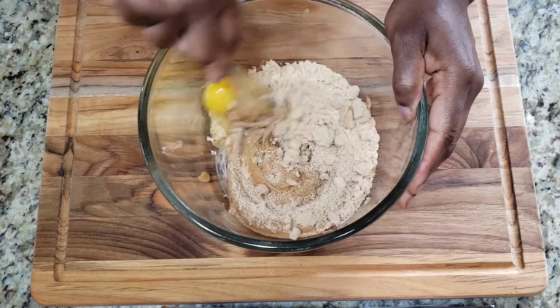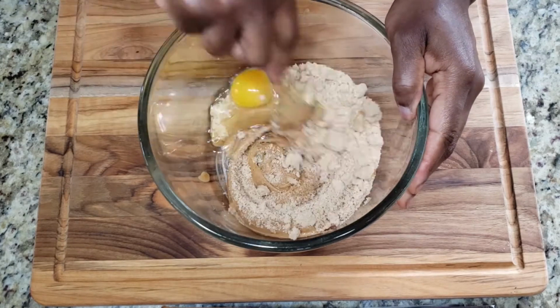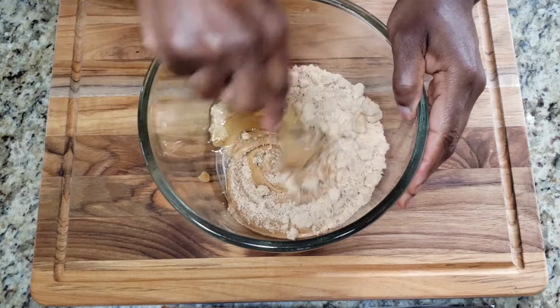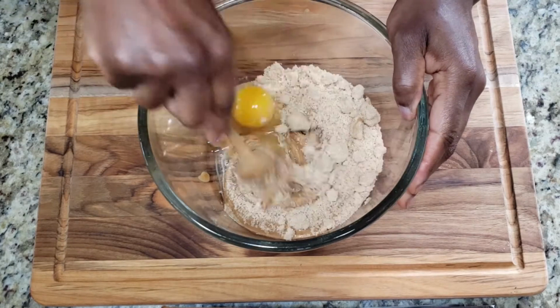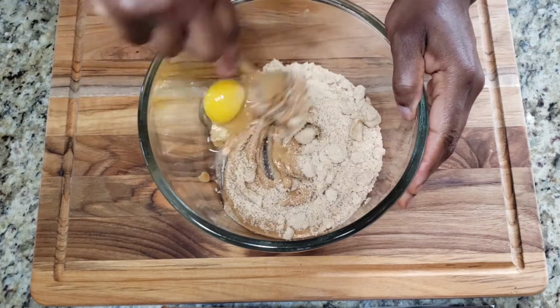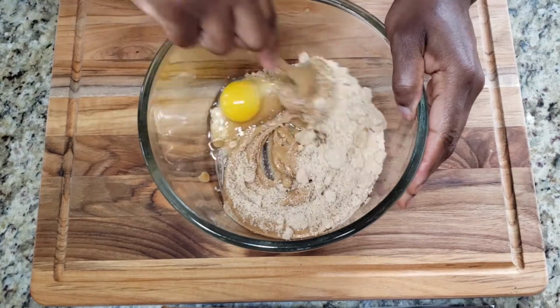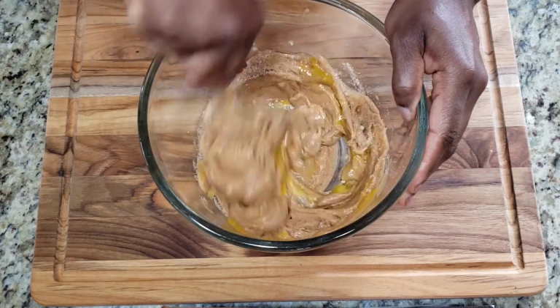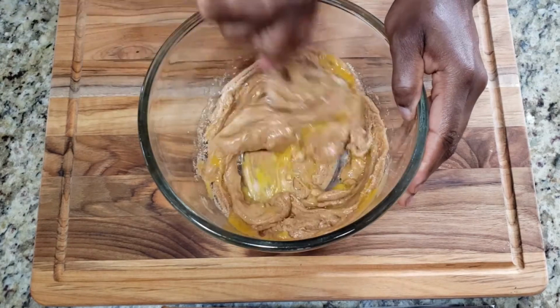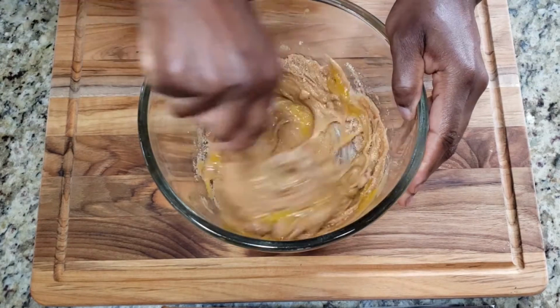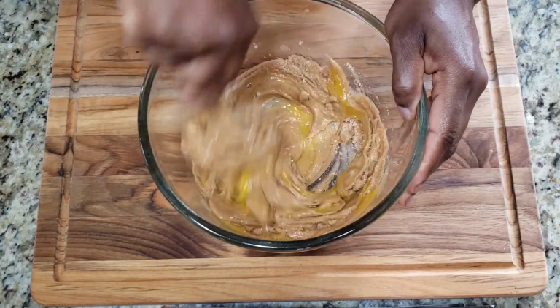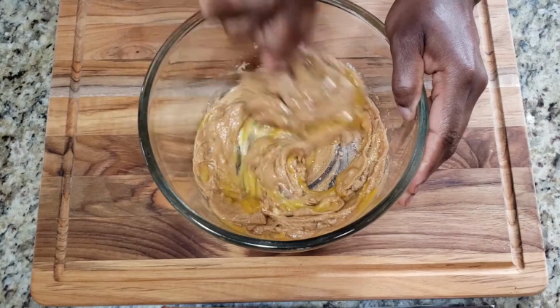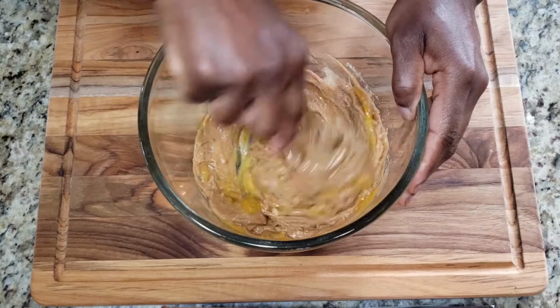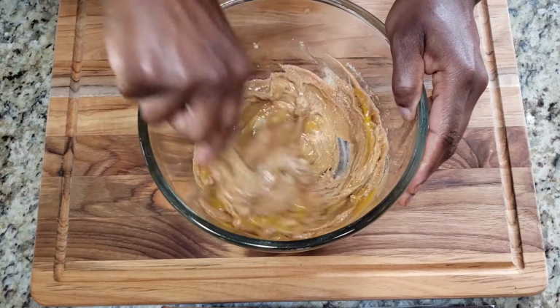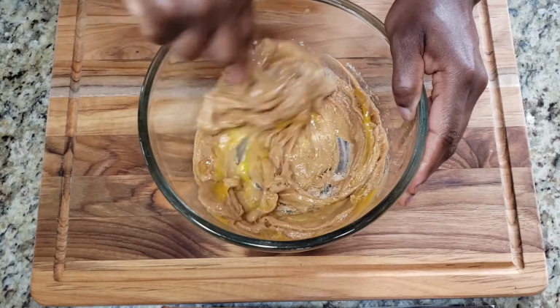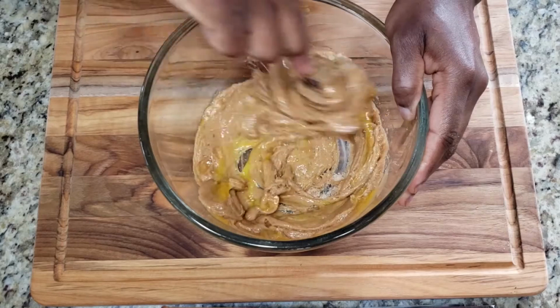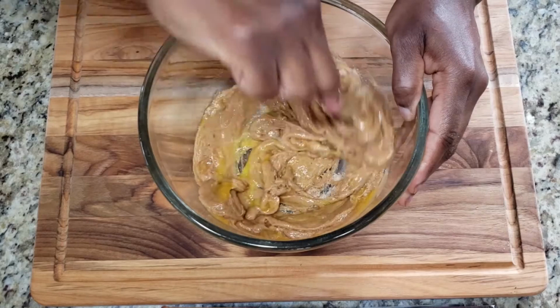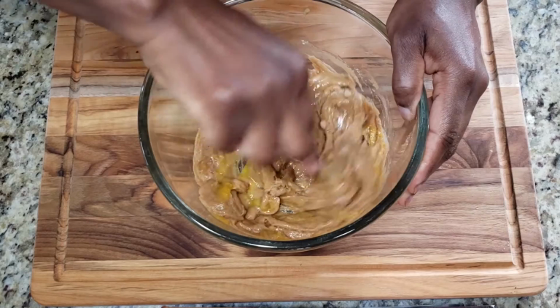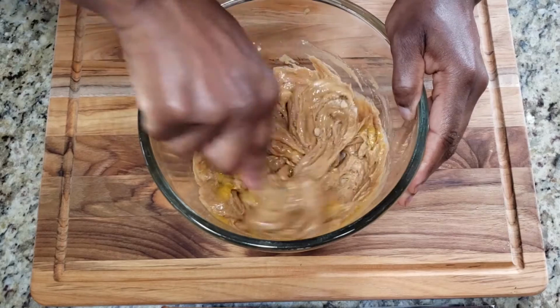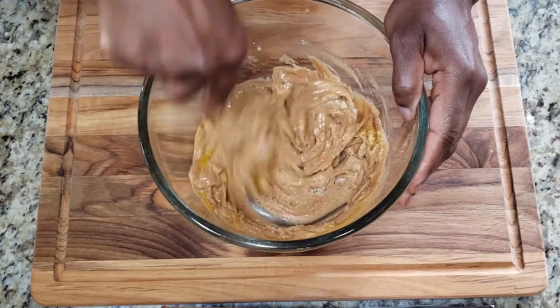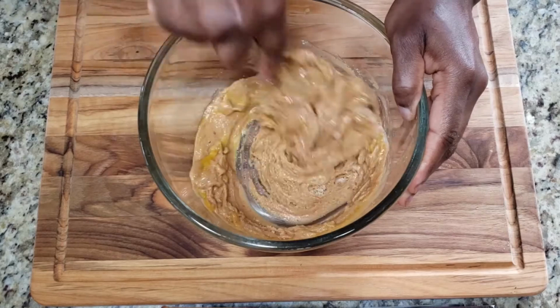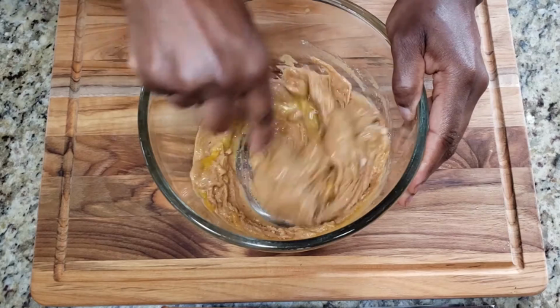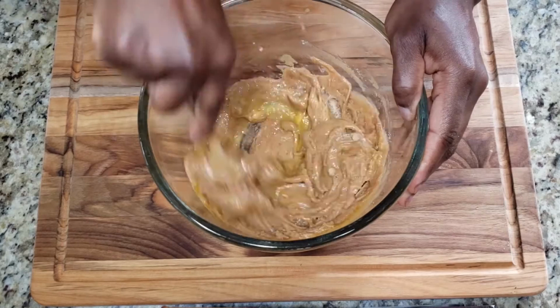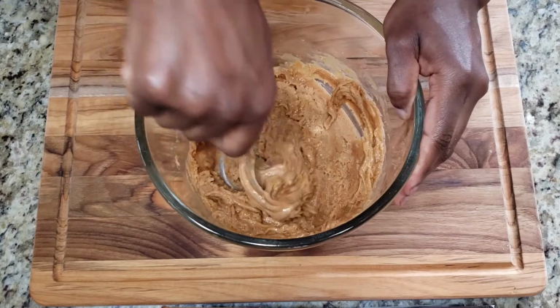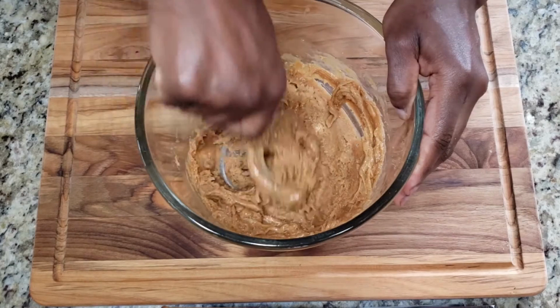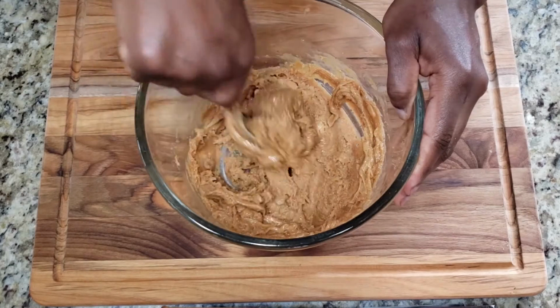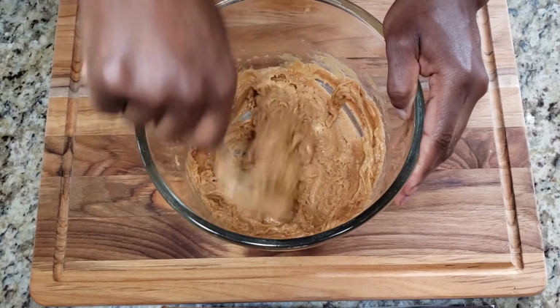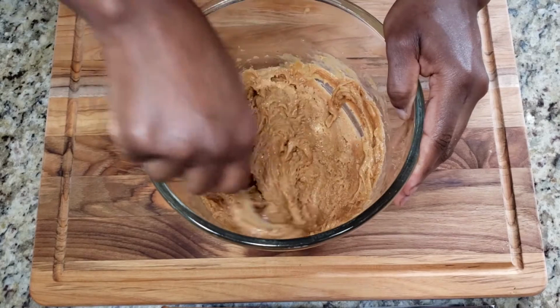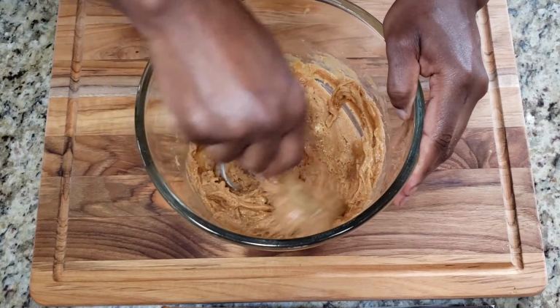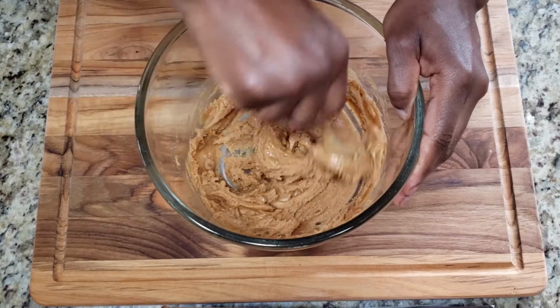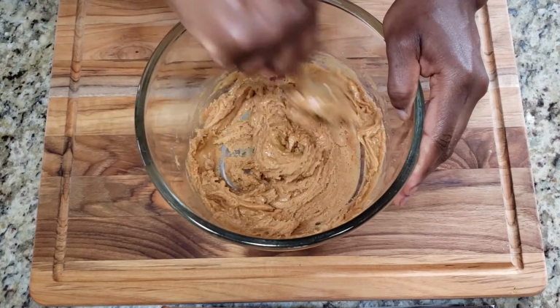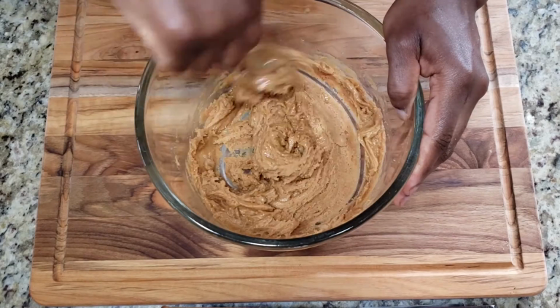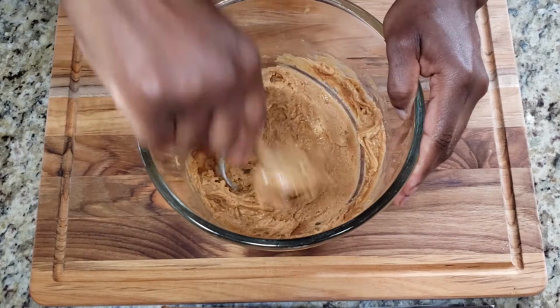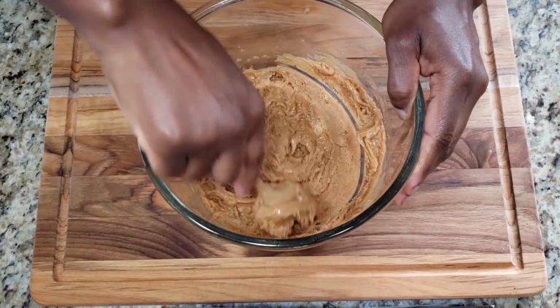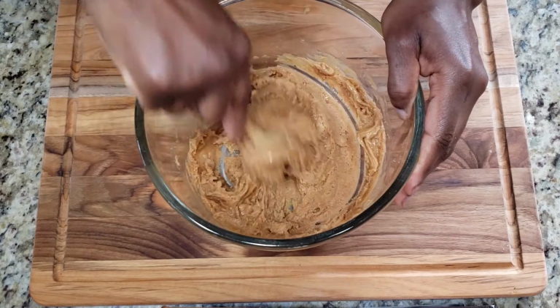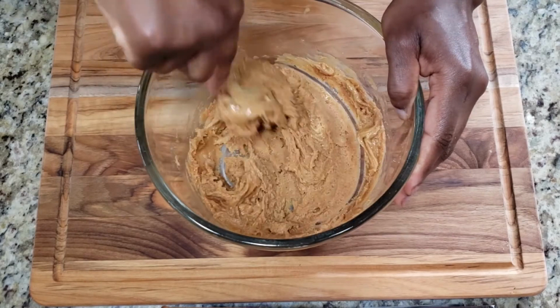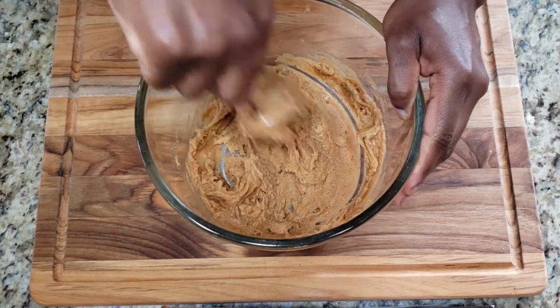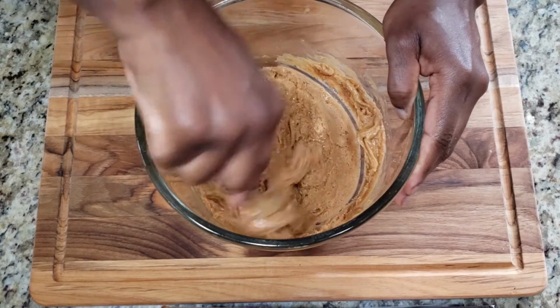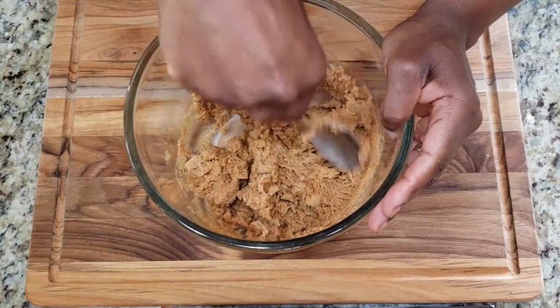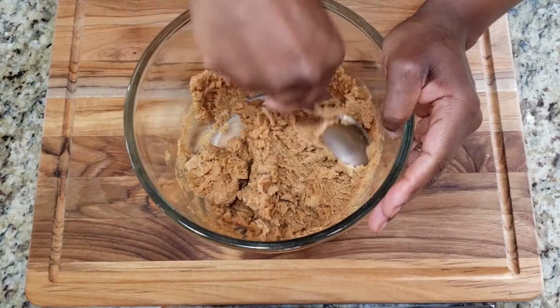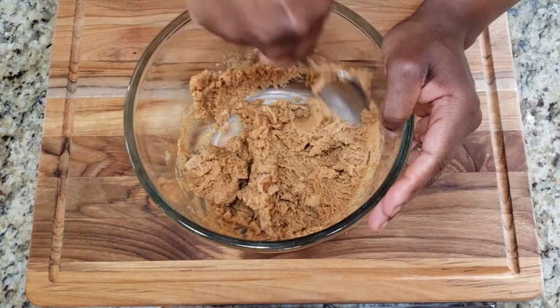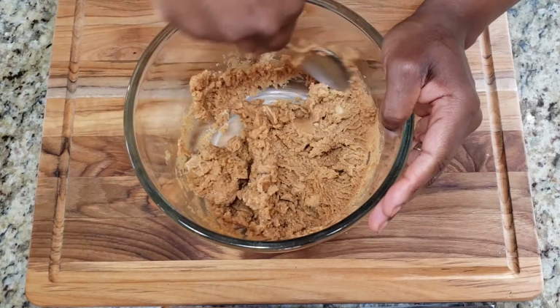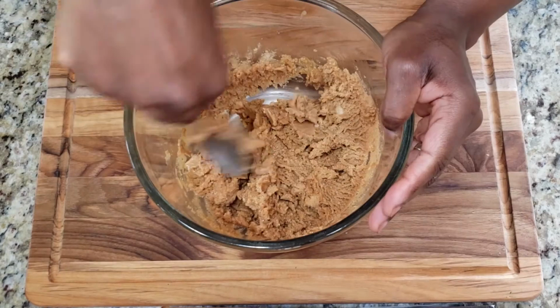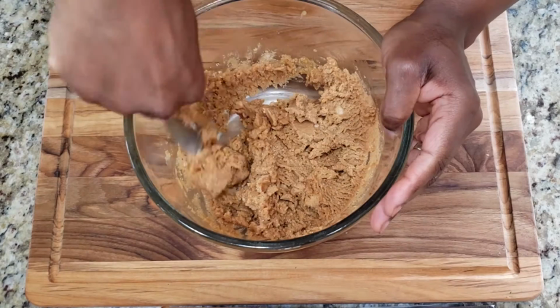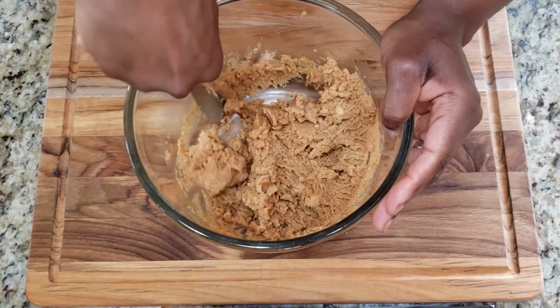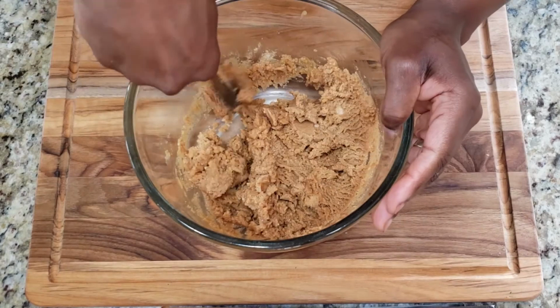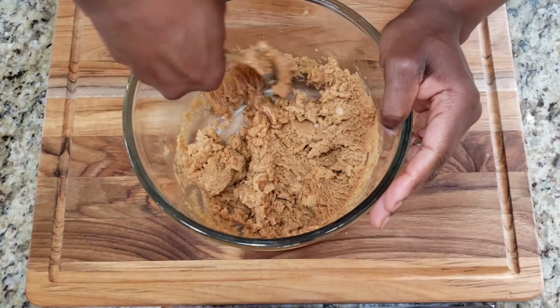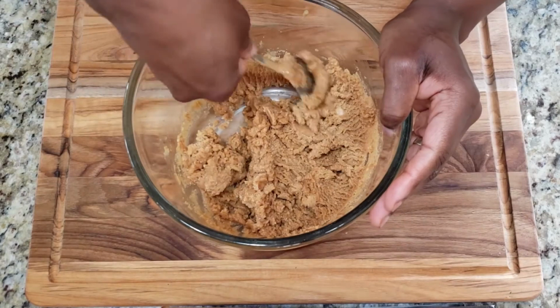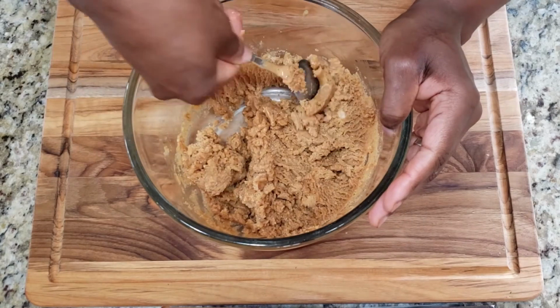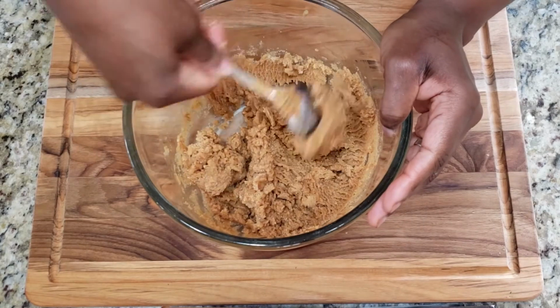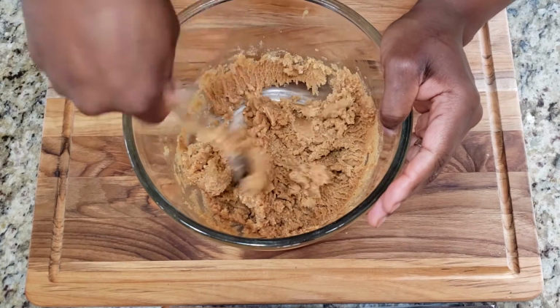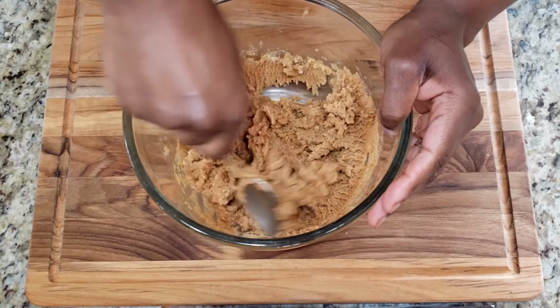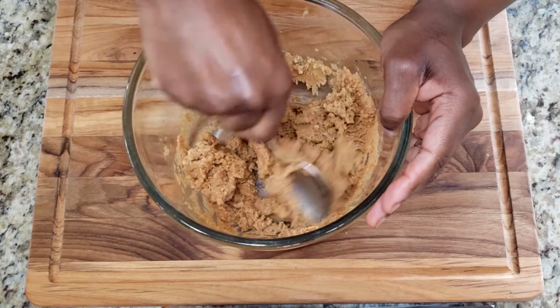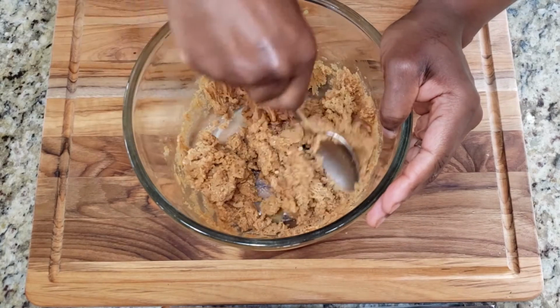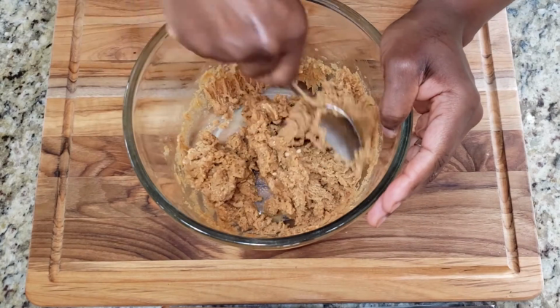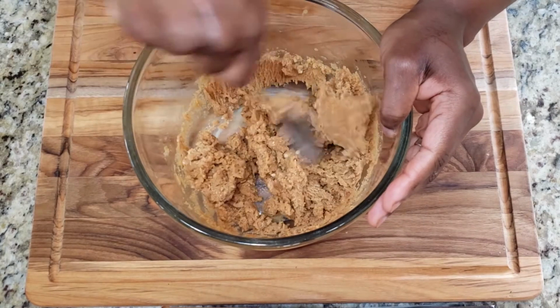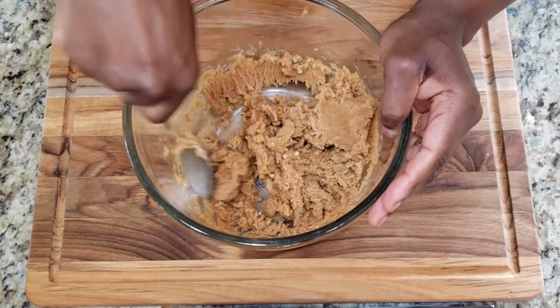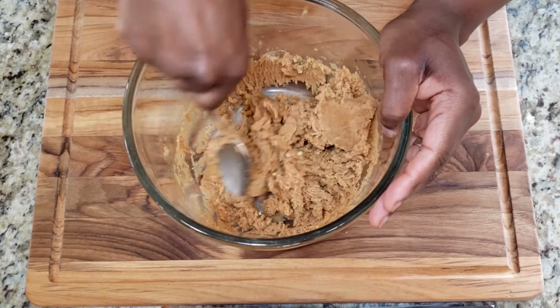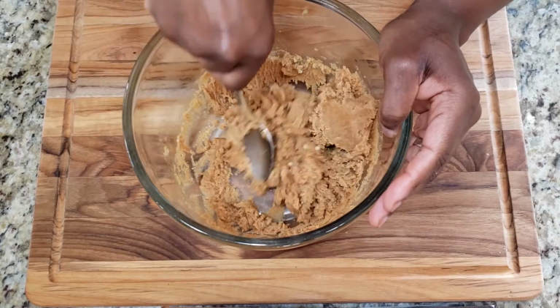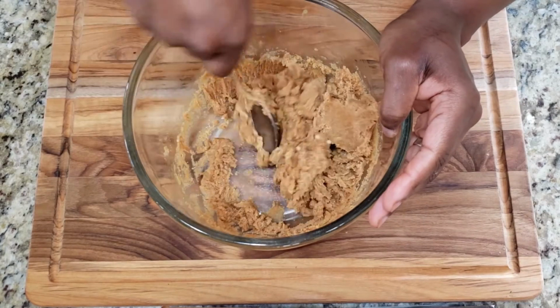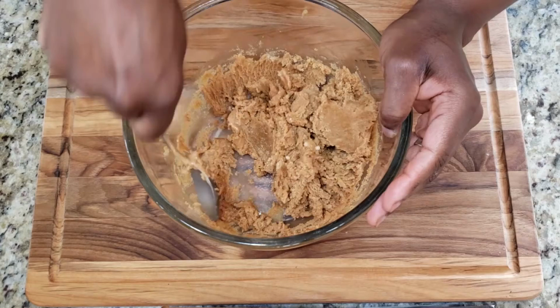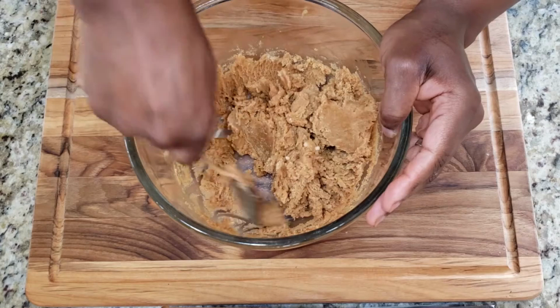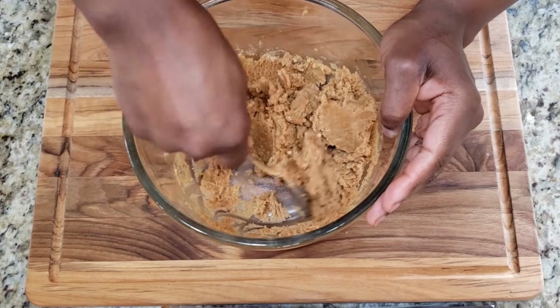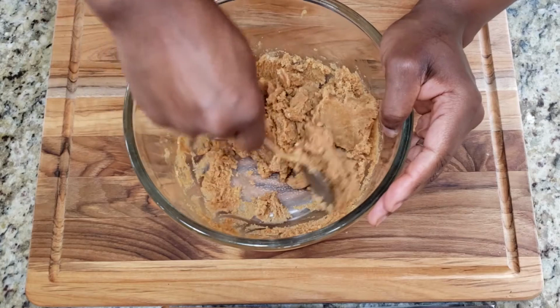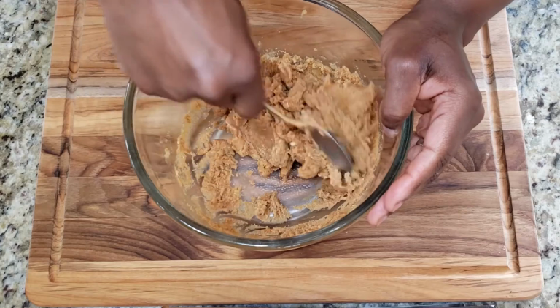And now I'm just going to mix it all together until combined. This can be done with a hand mixer as well if you prefer.